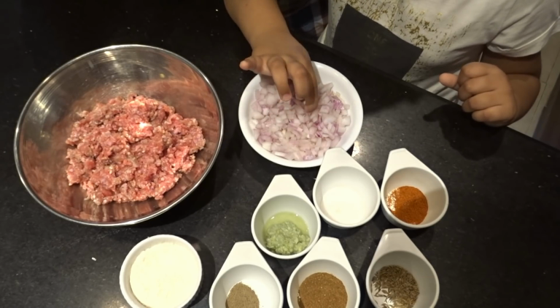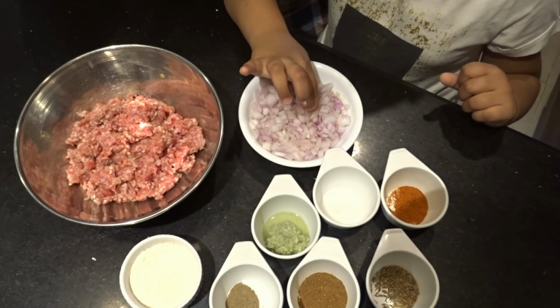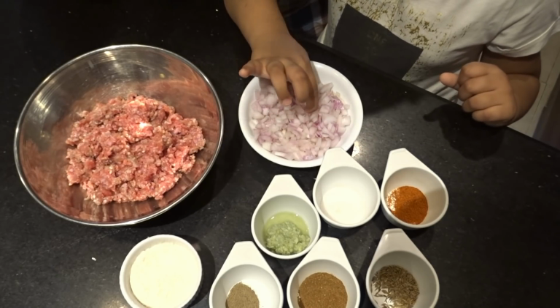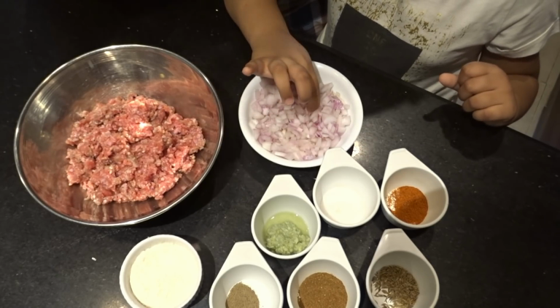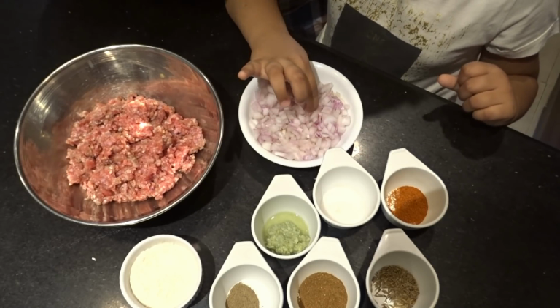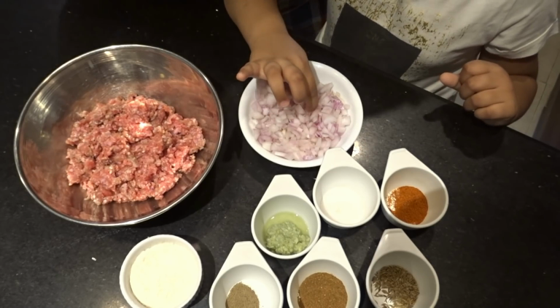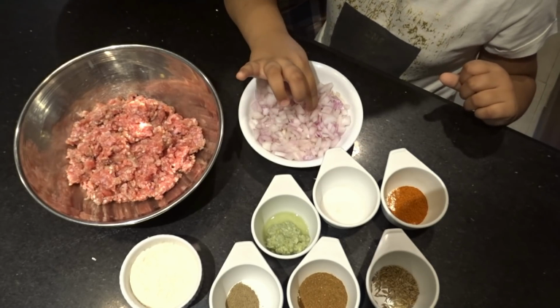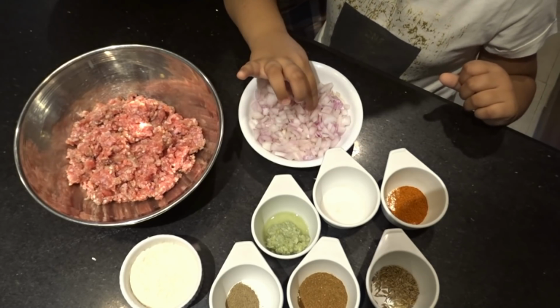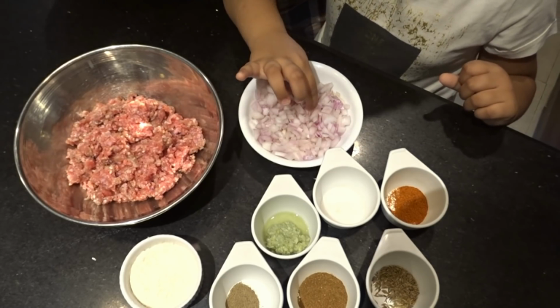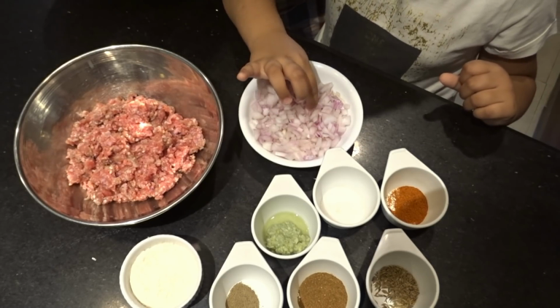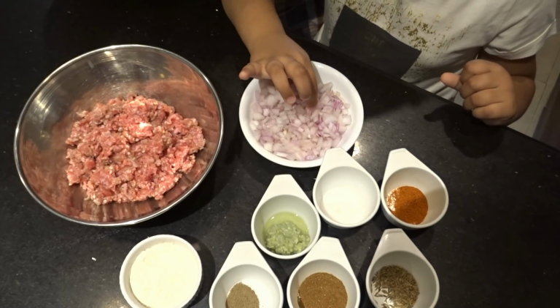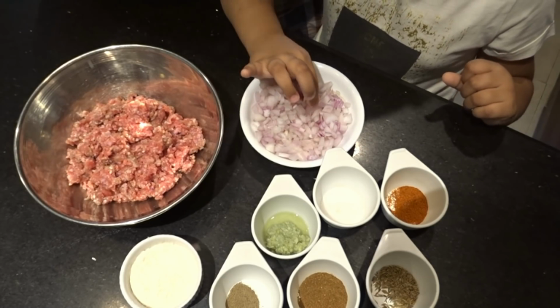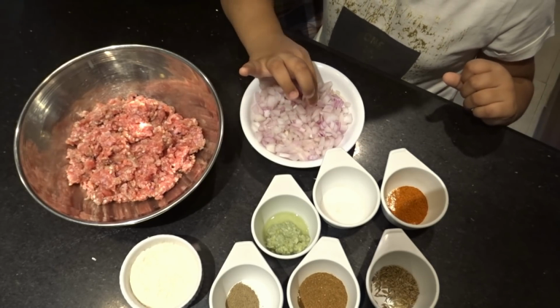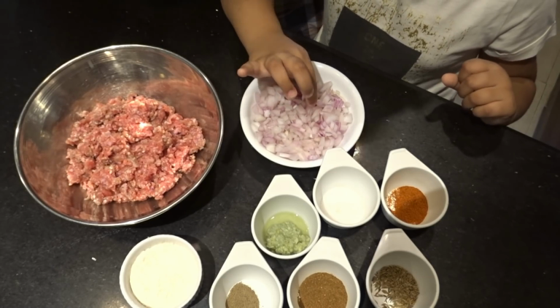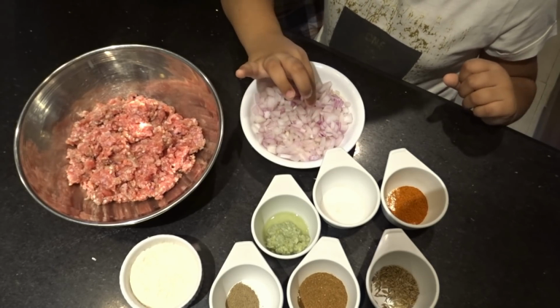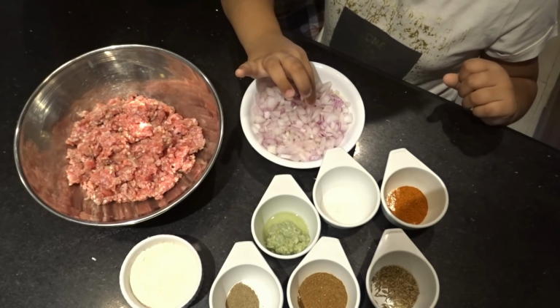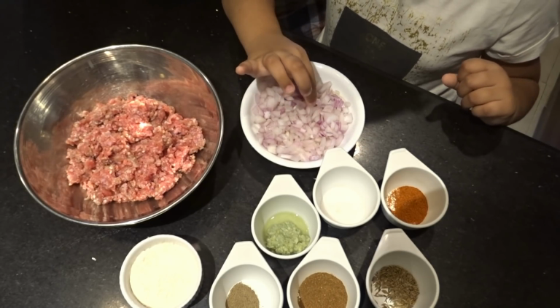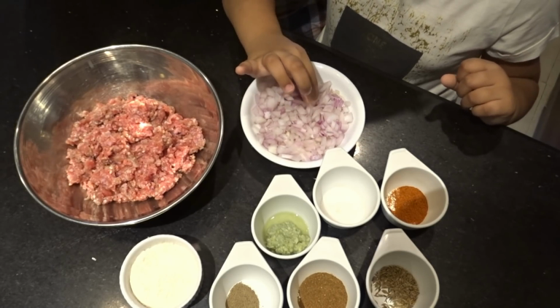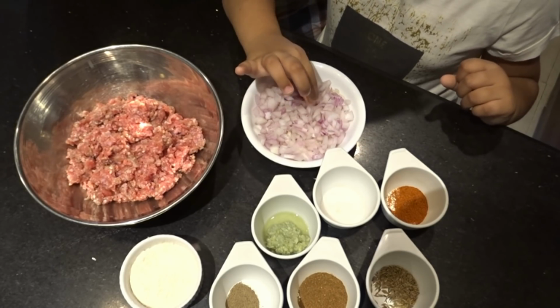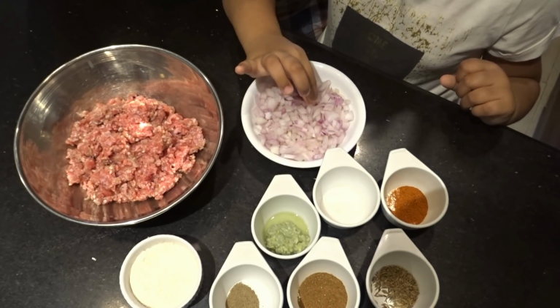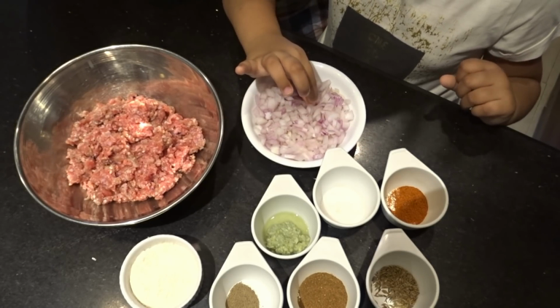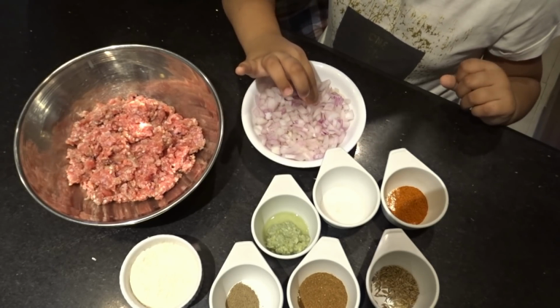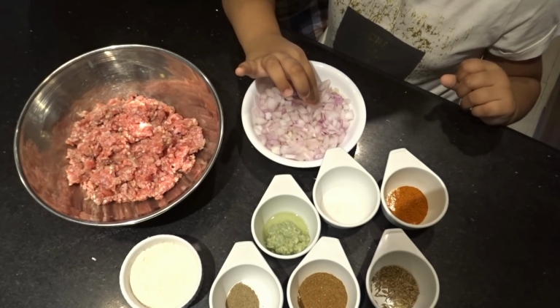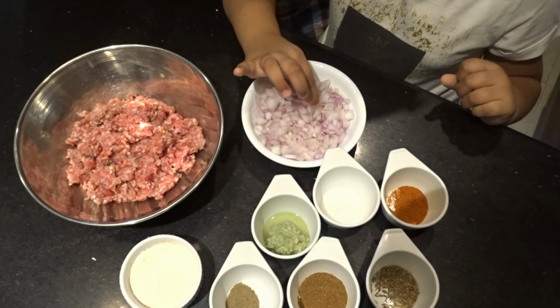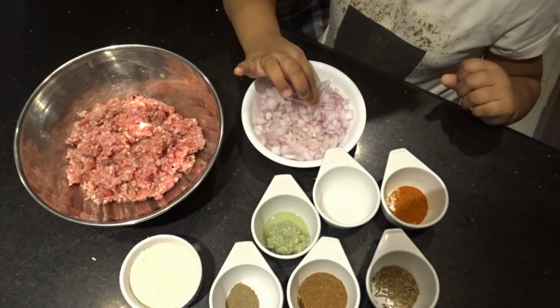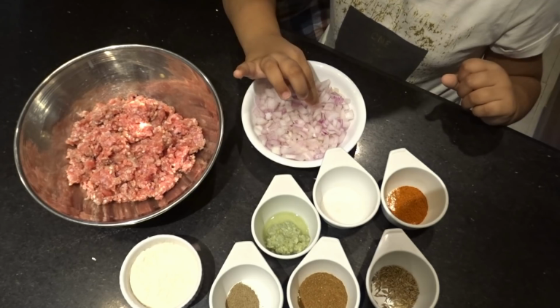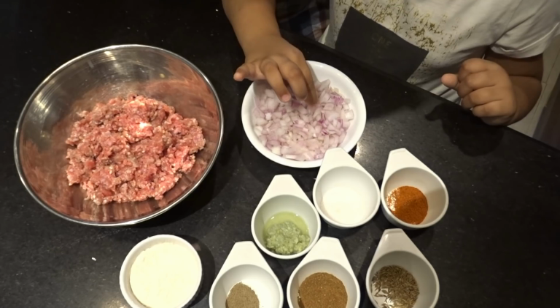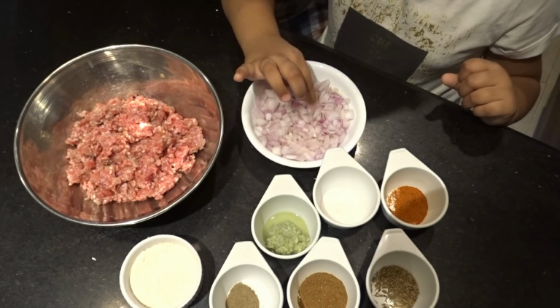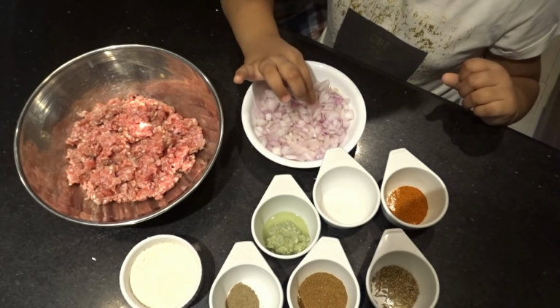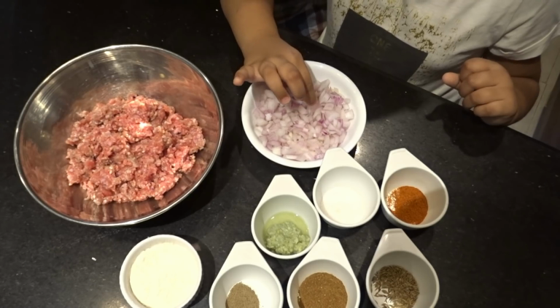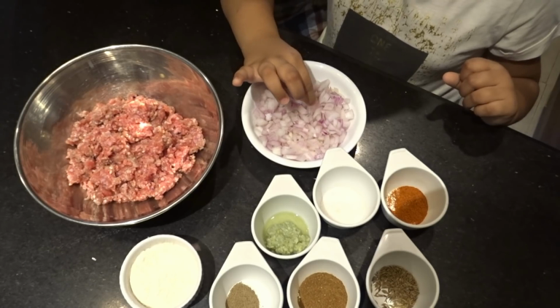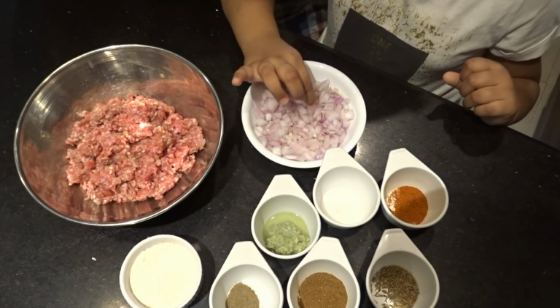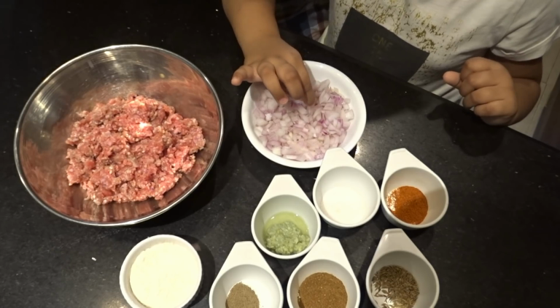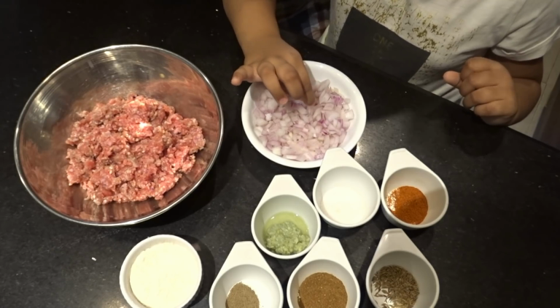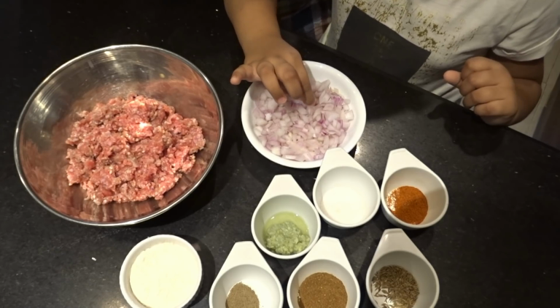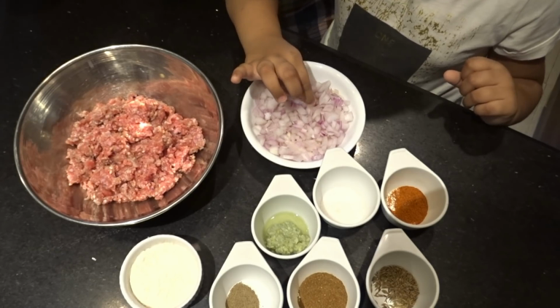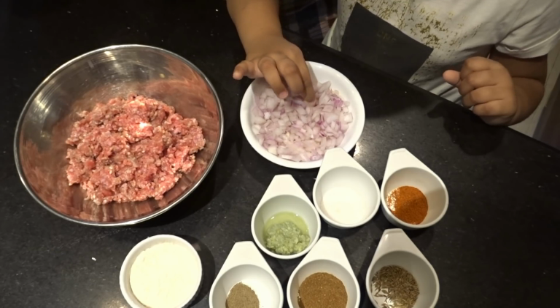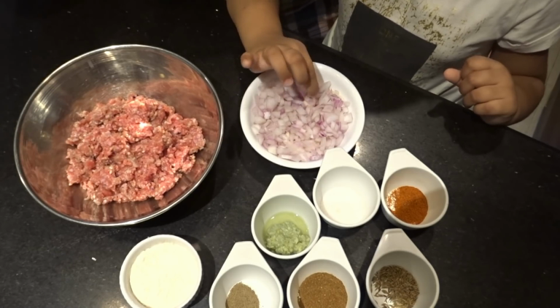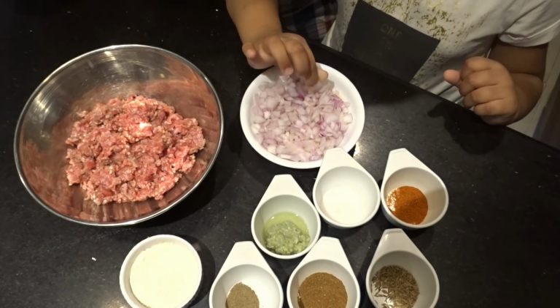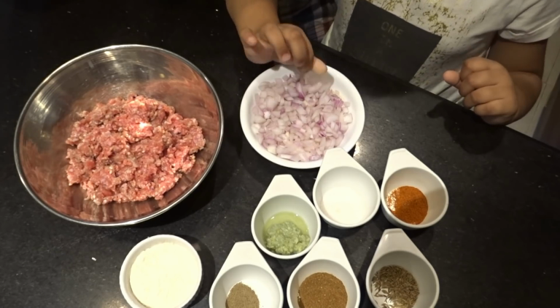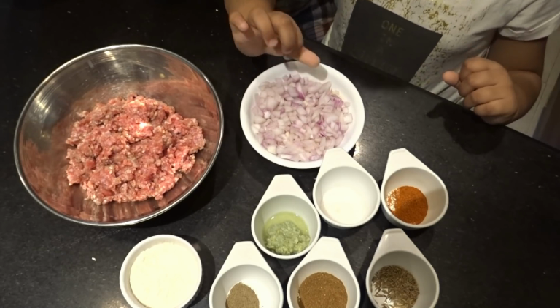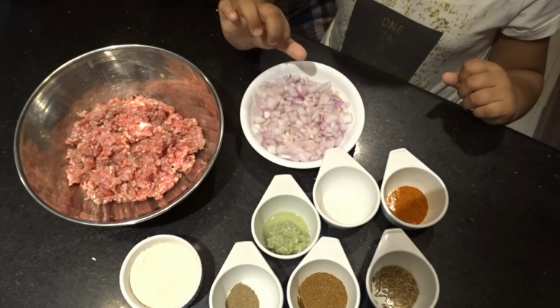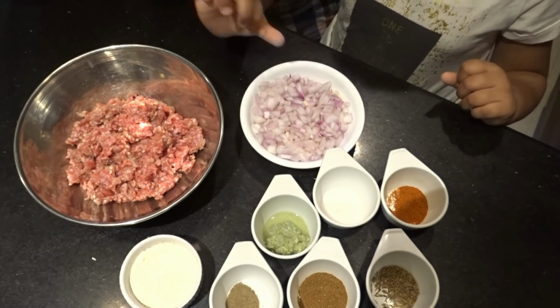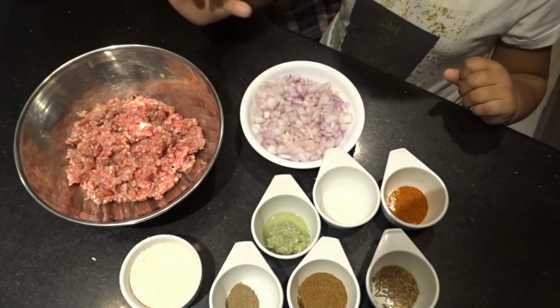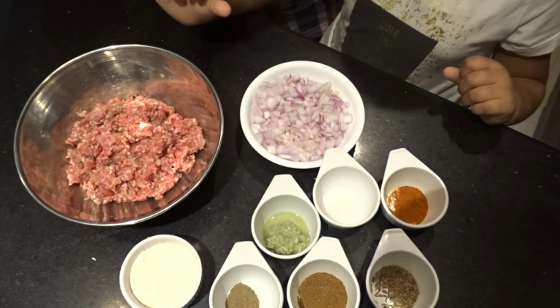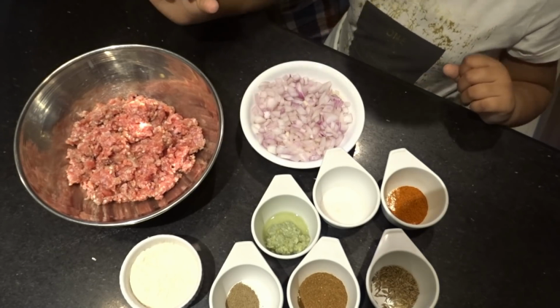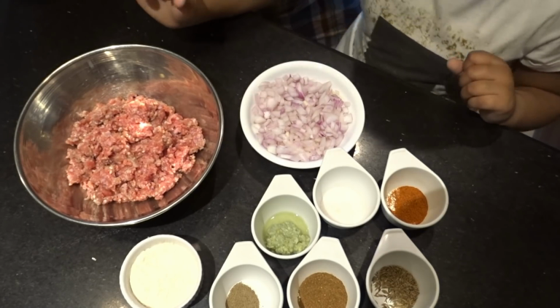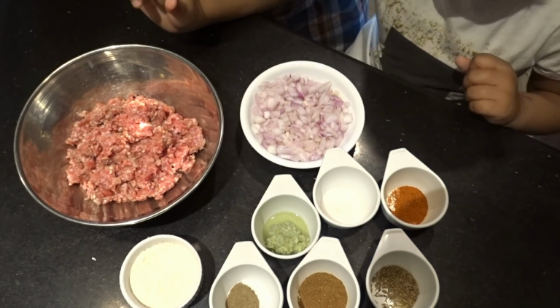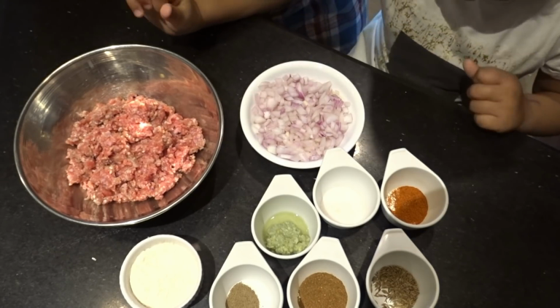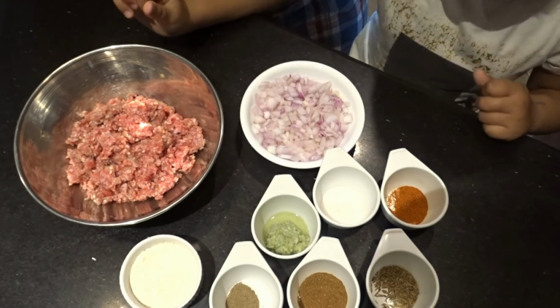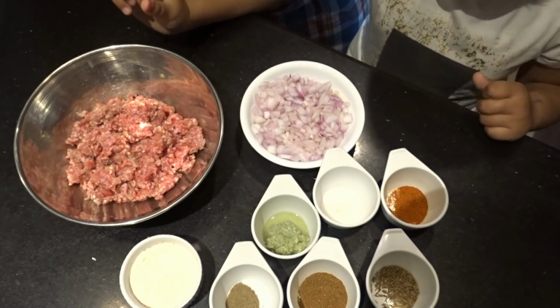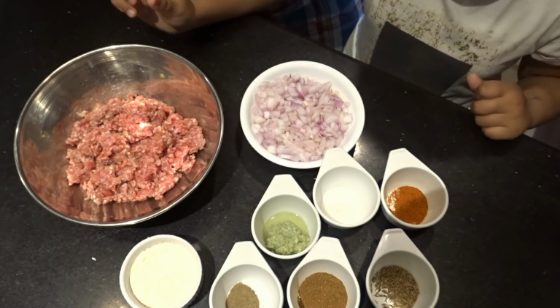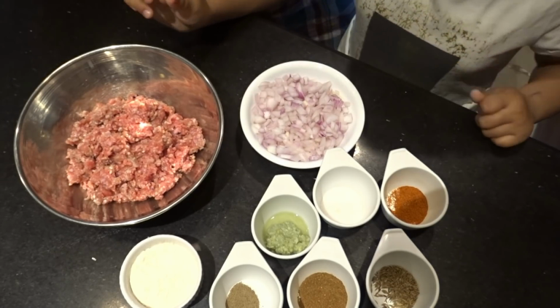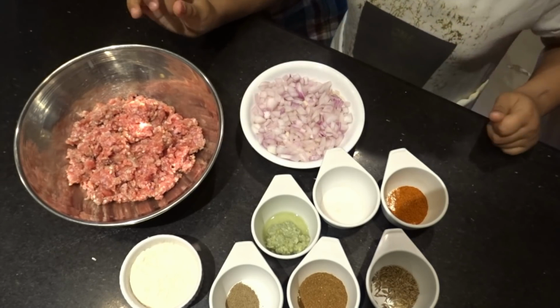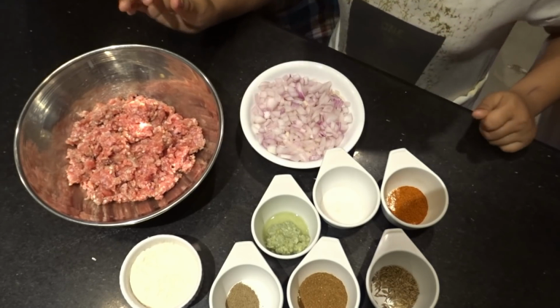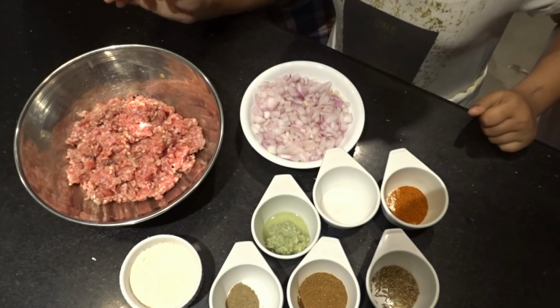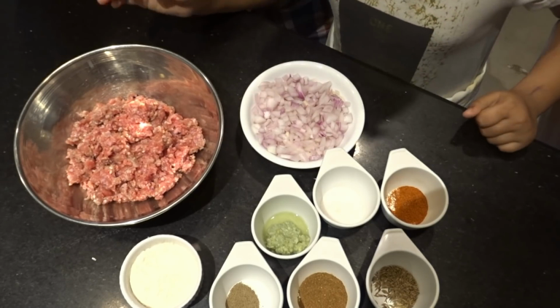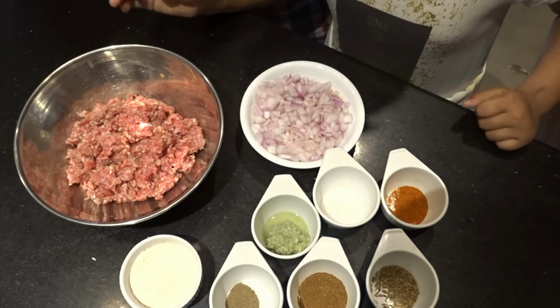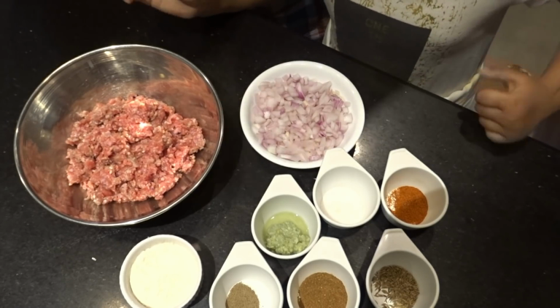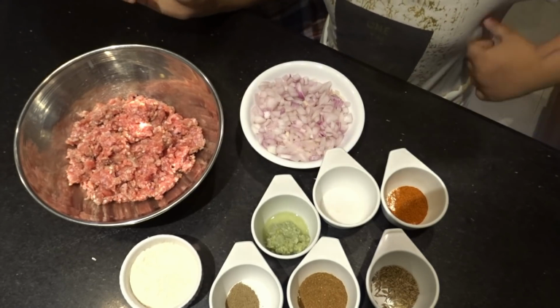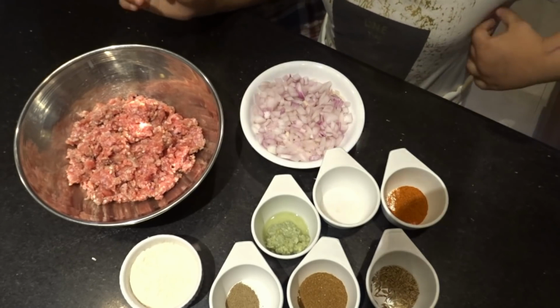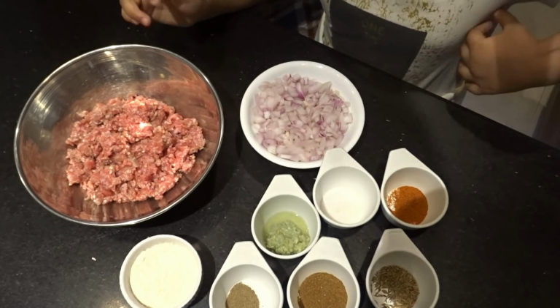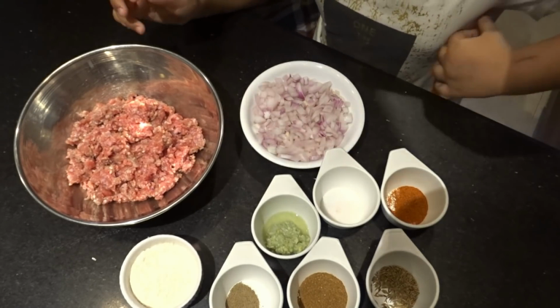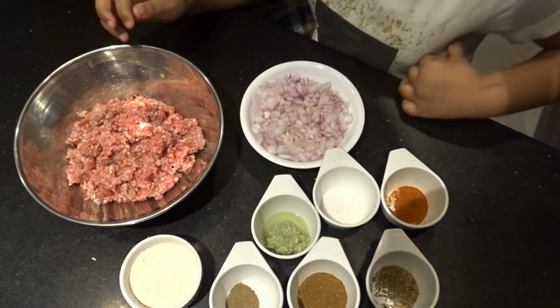In my video, my sister Sara is joining me. Inshallah, we will enjoy making this recipe together.